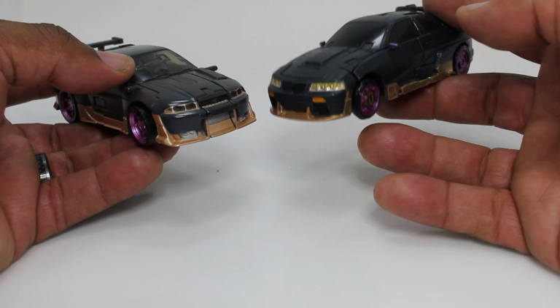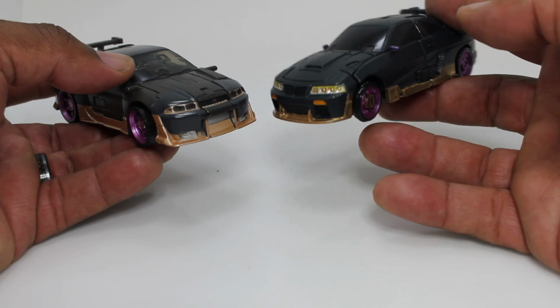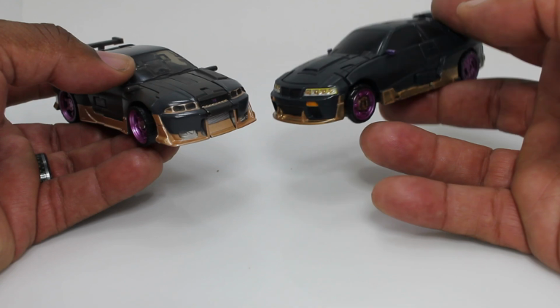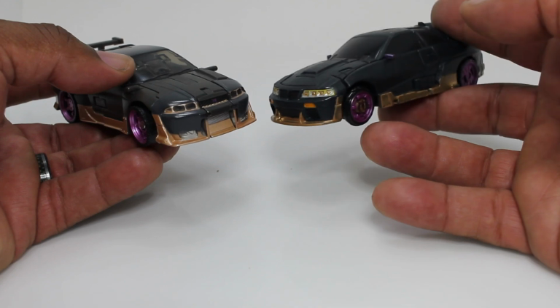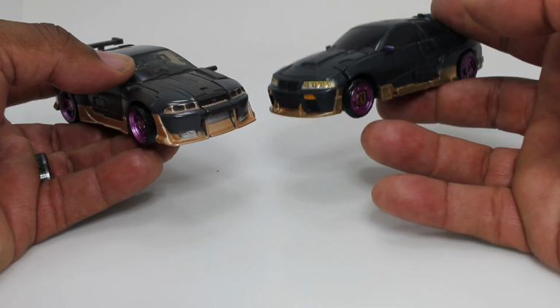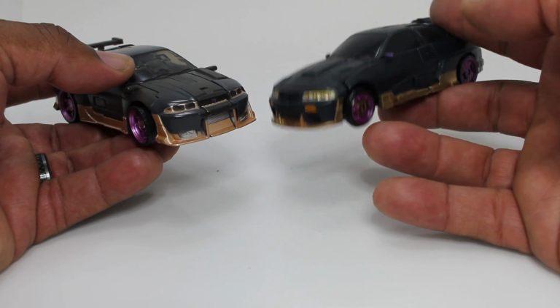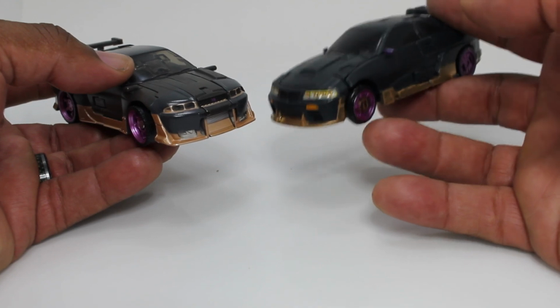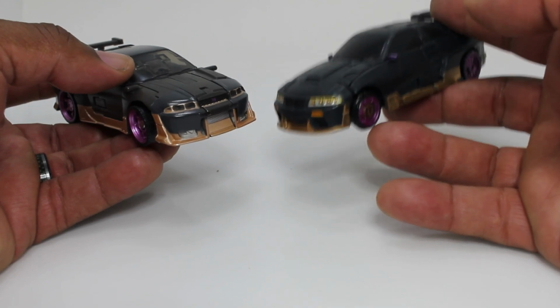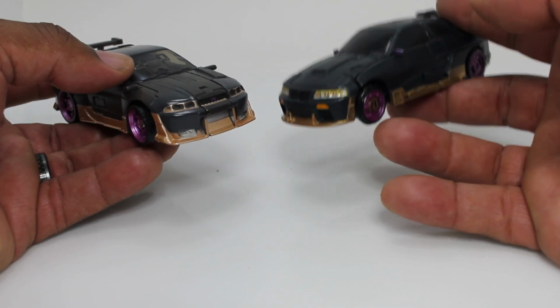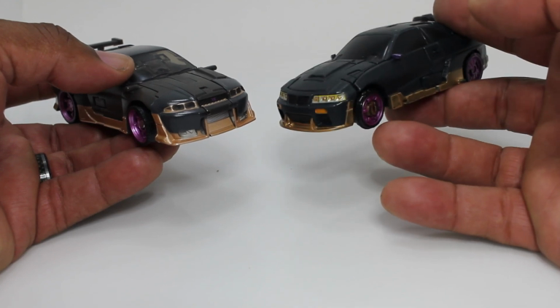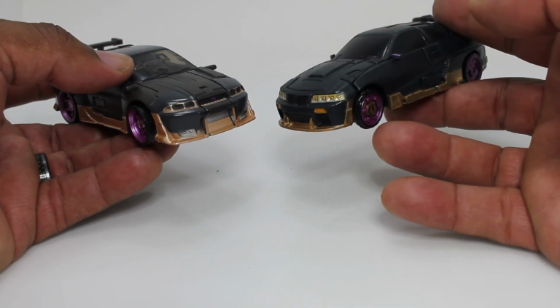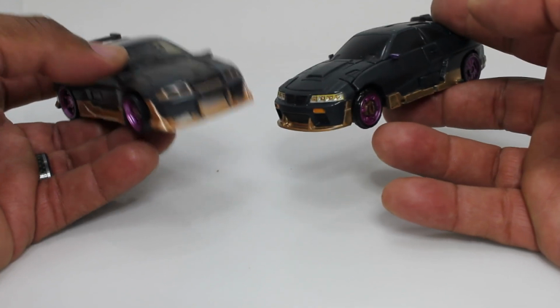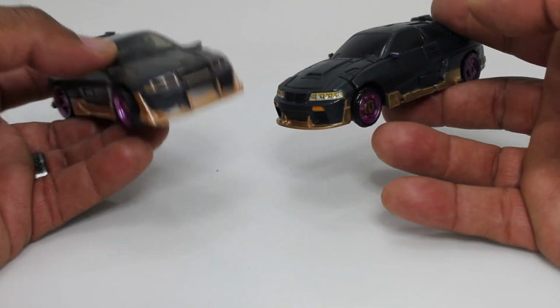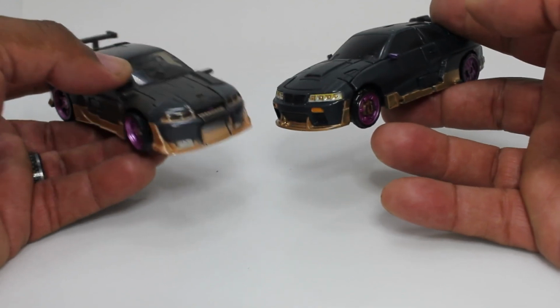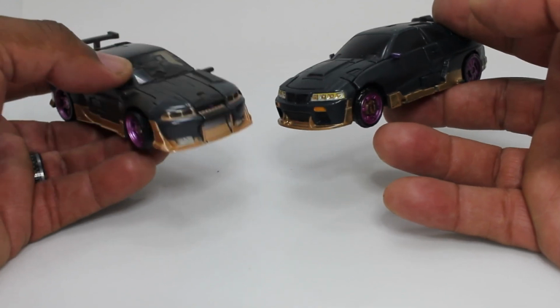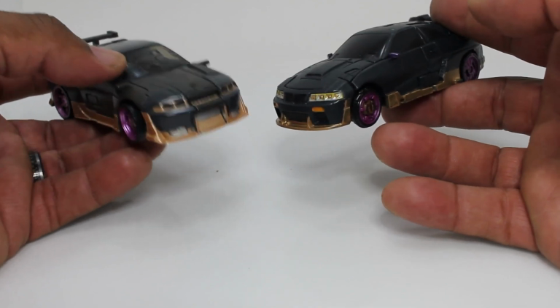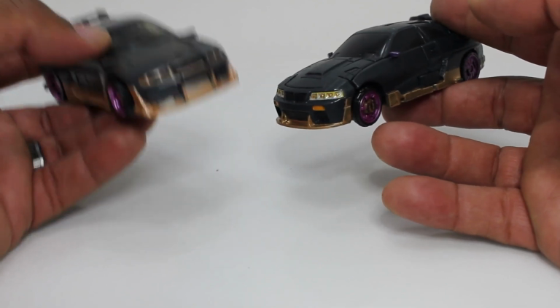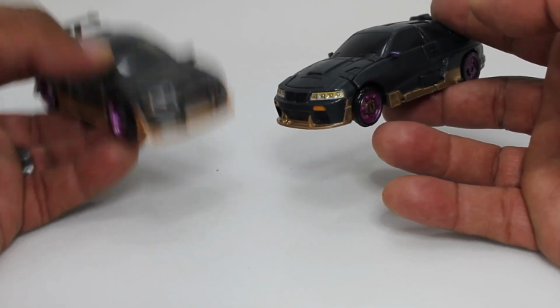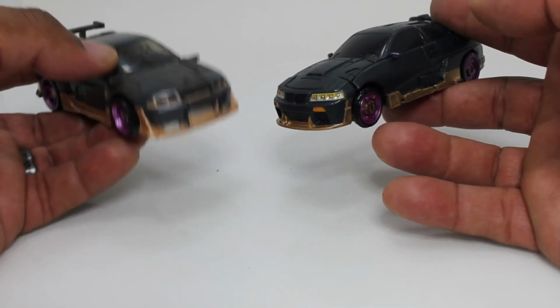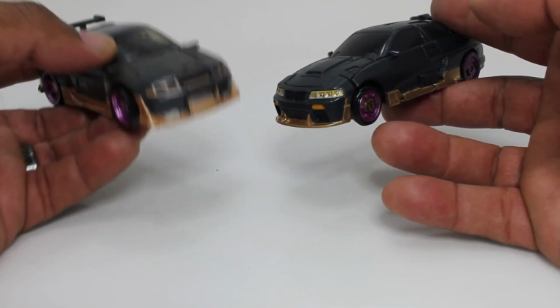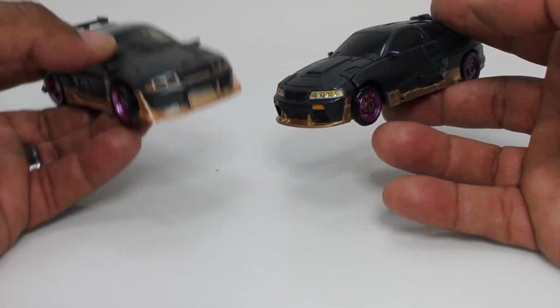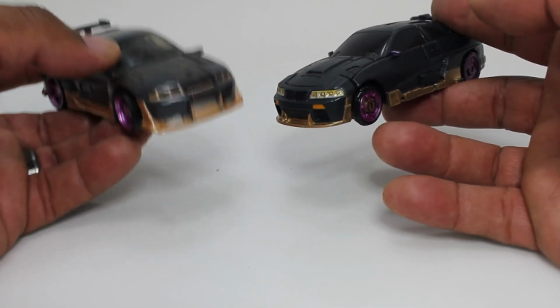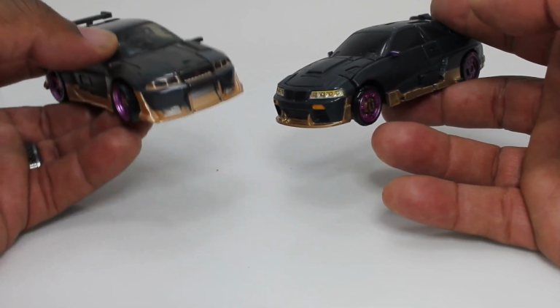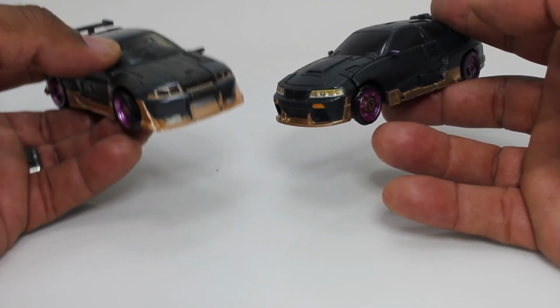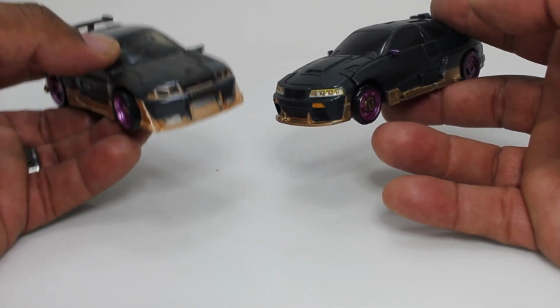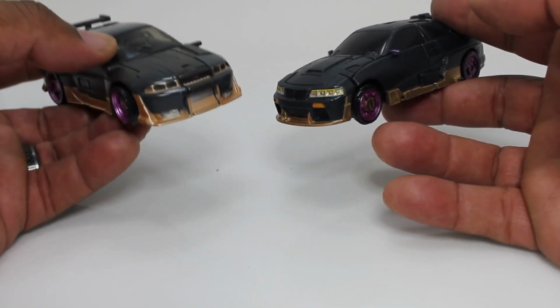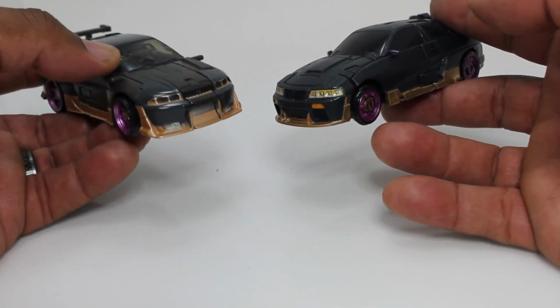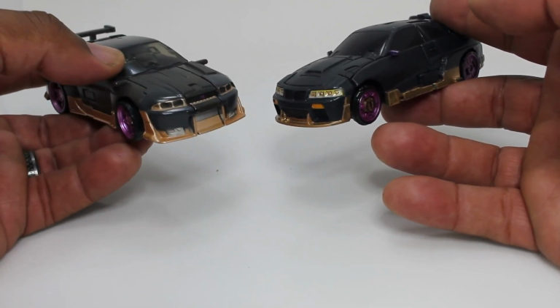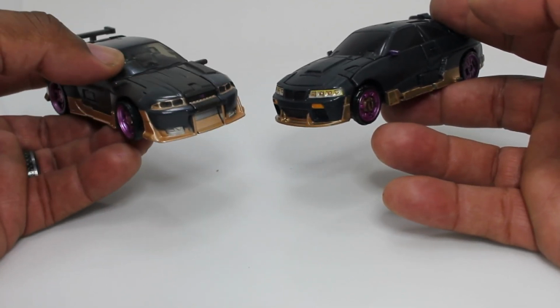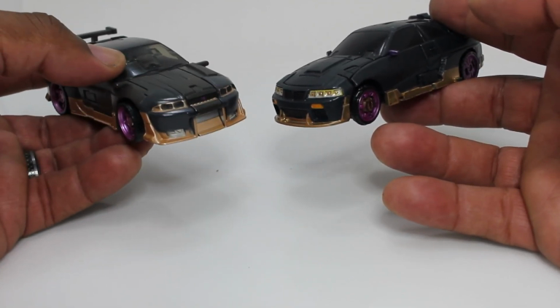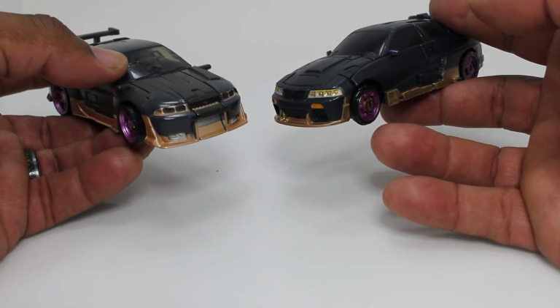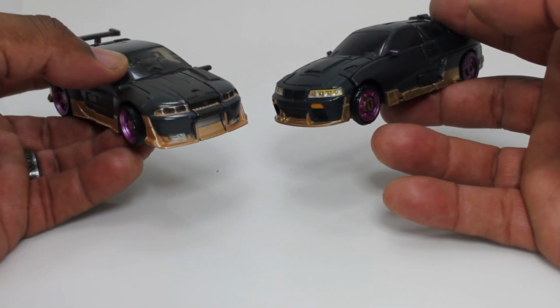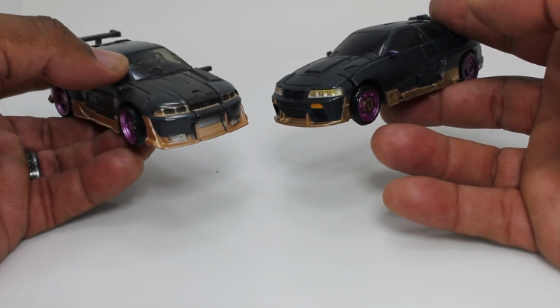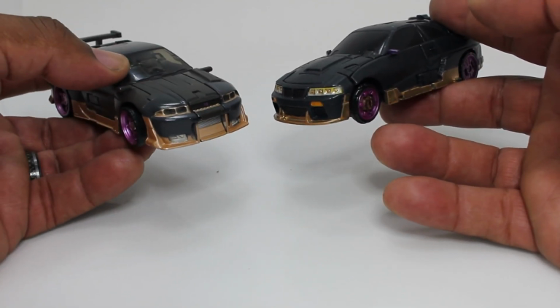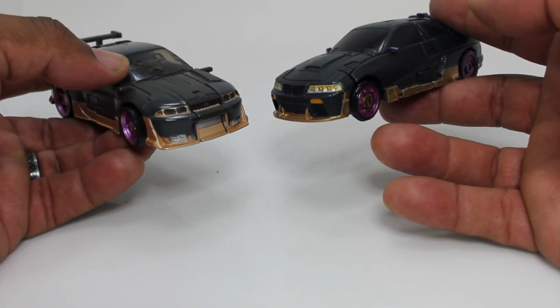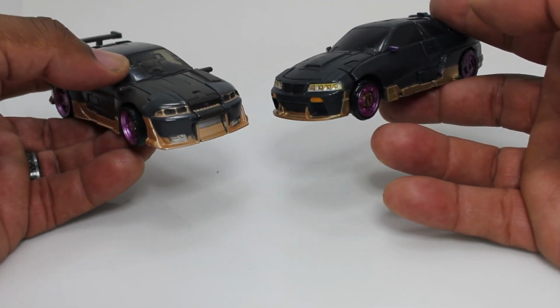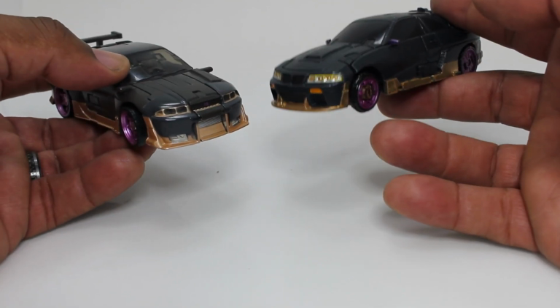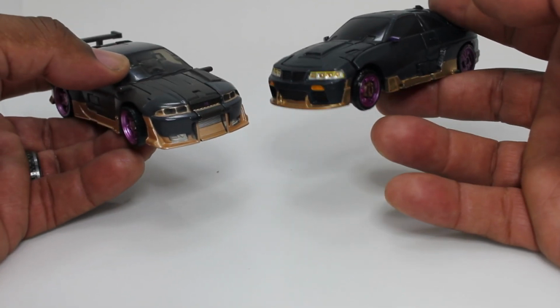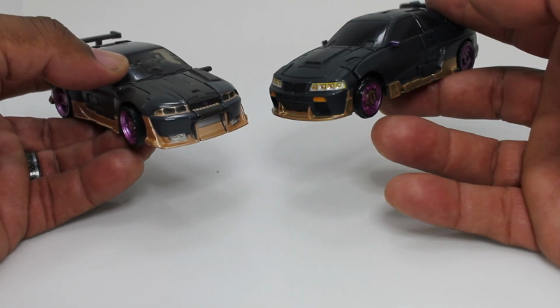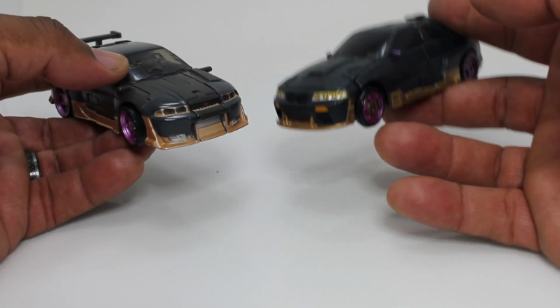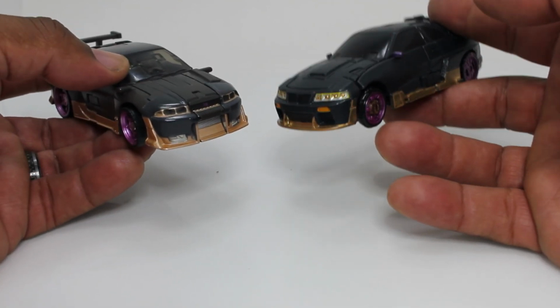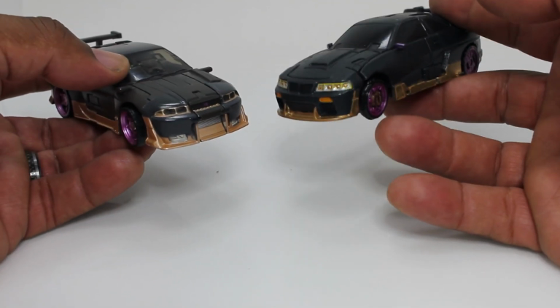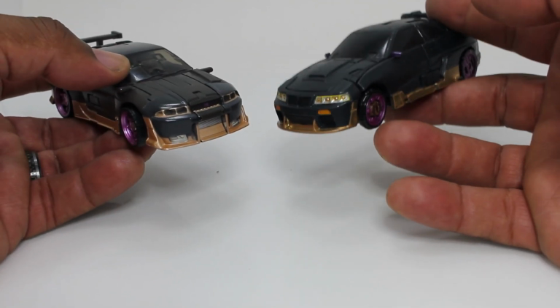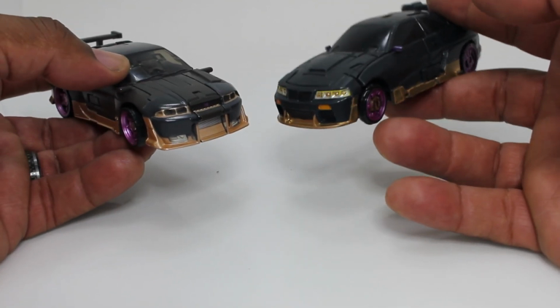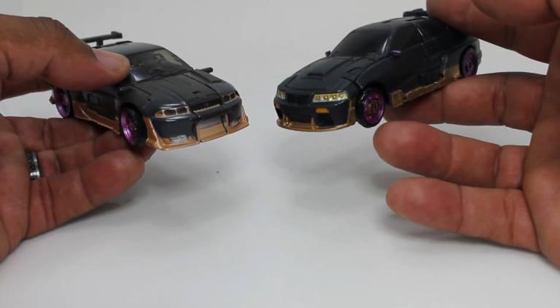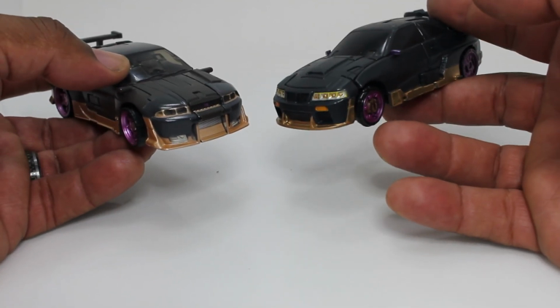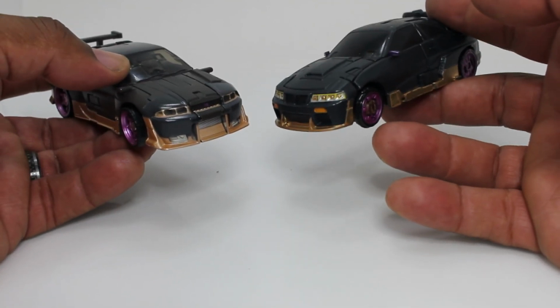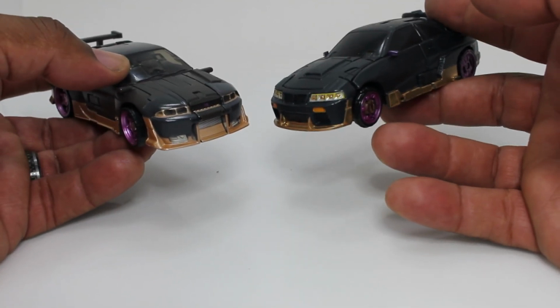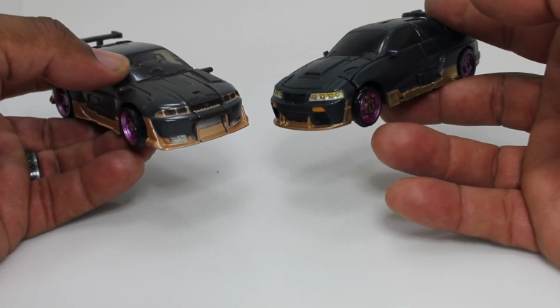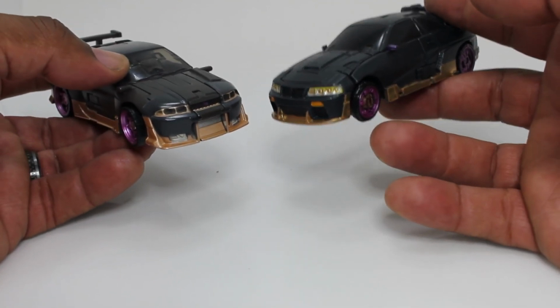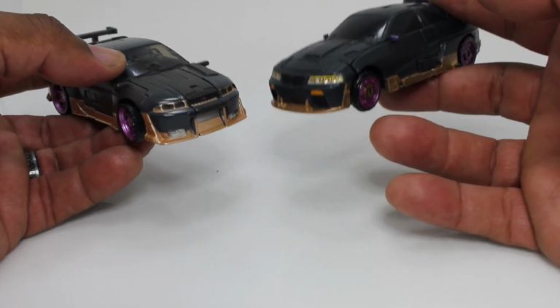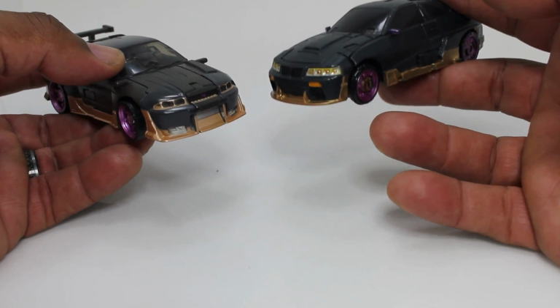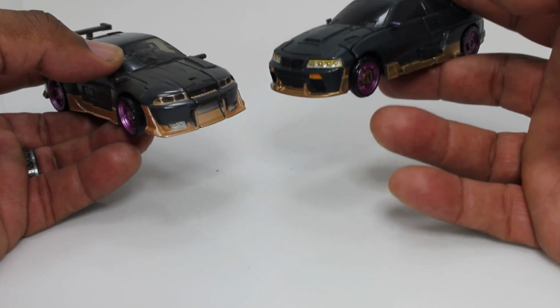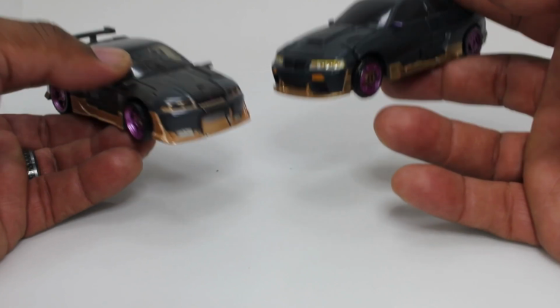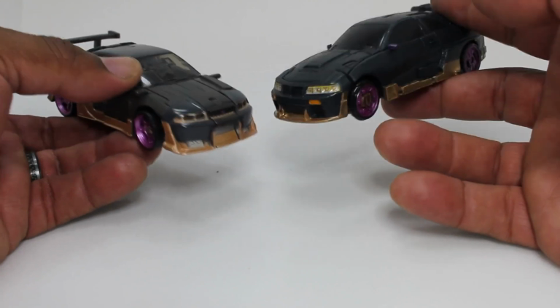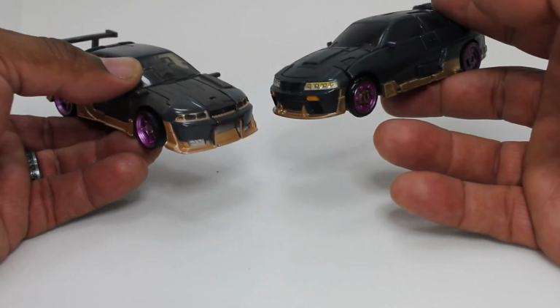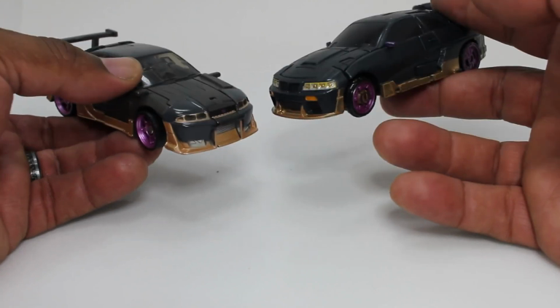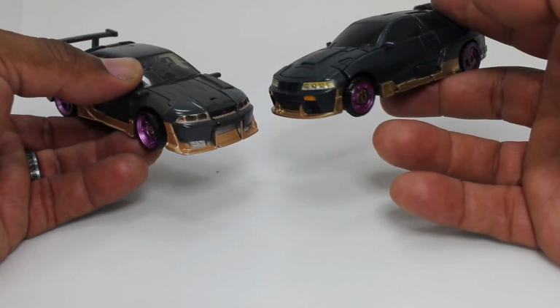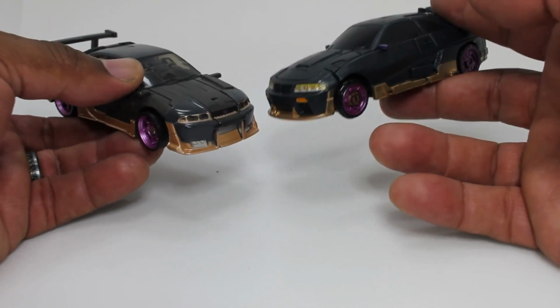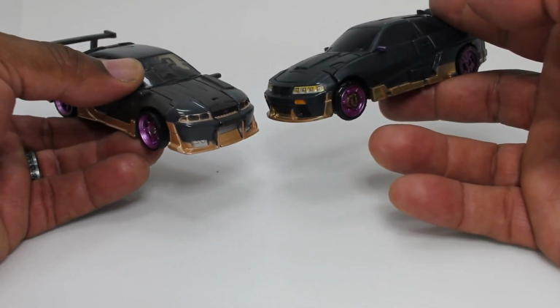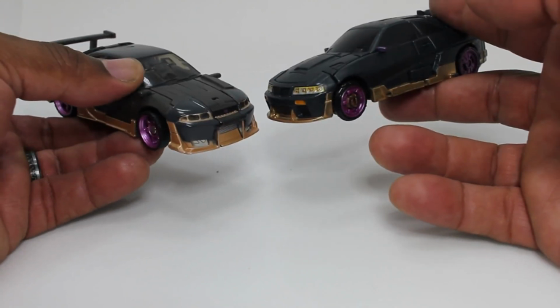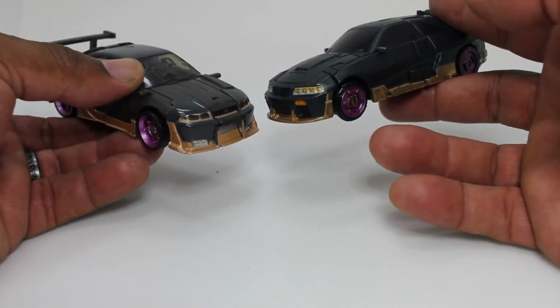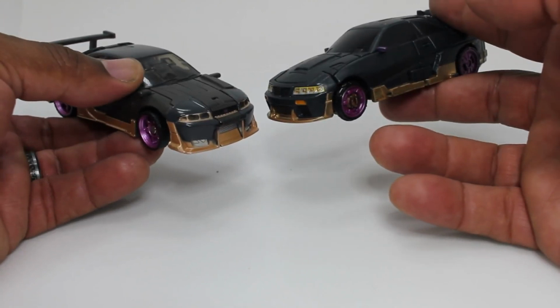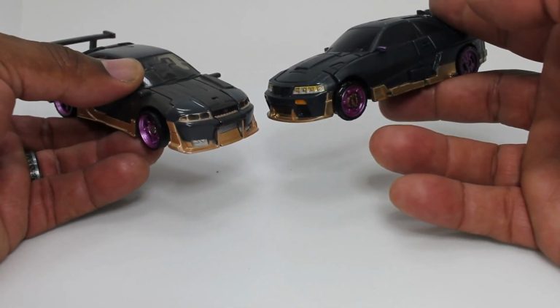I'm the real Nightbird. I'm the real Nightbird. I'm the real Nightbird. We shall see.